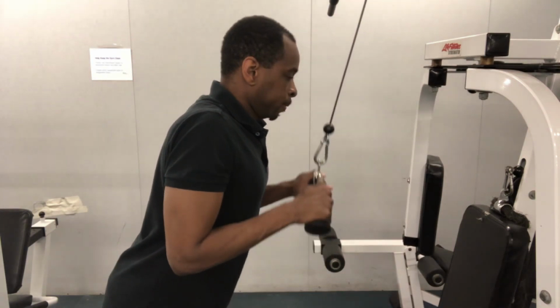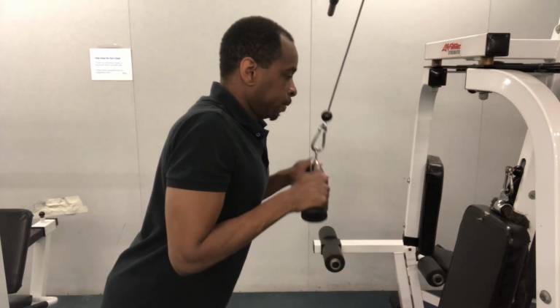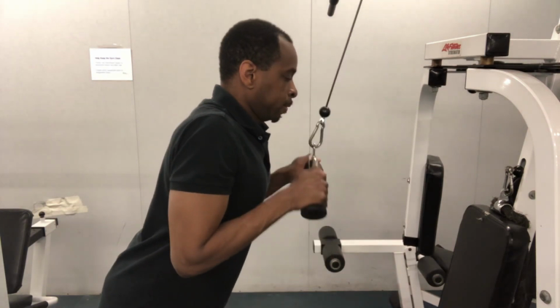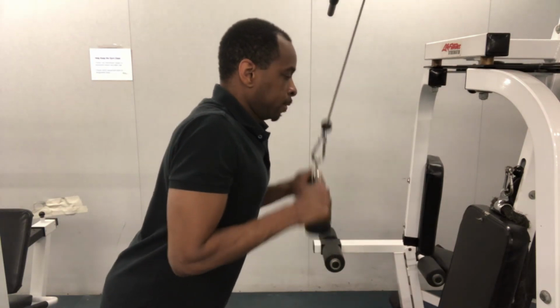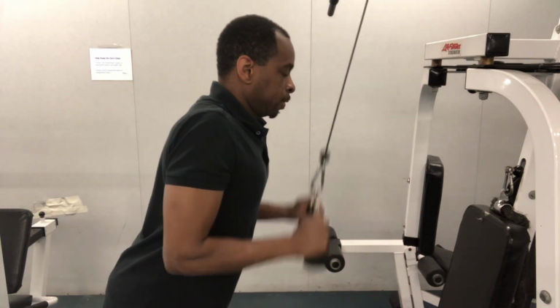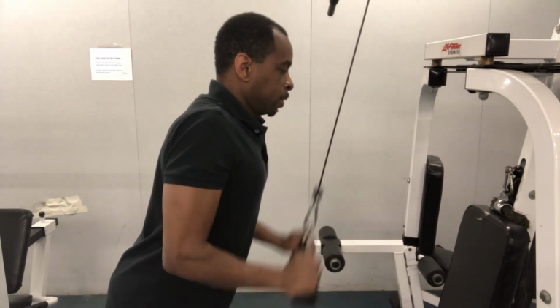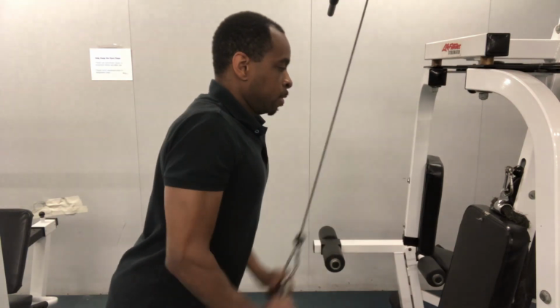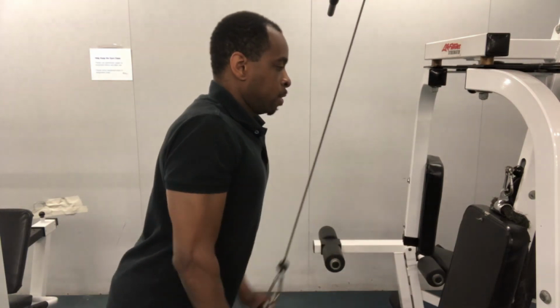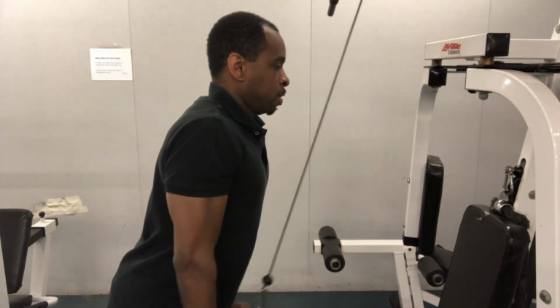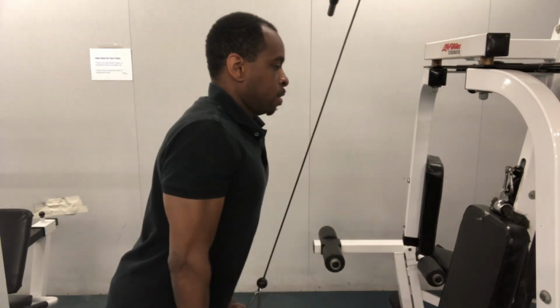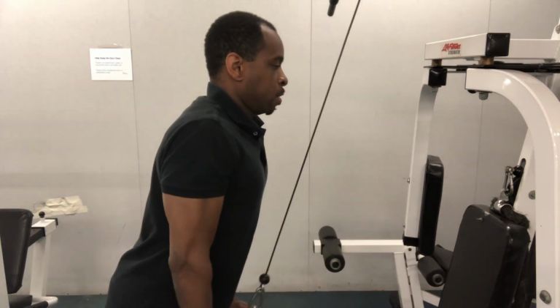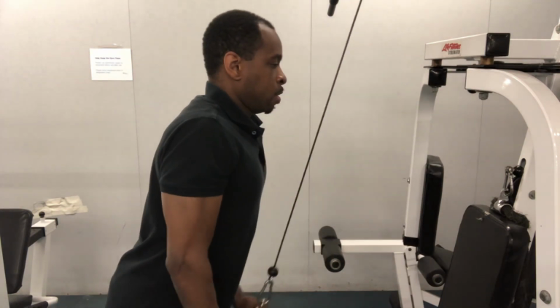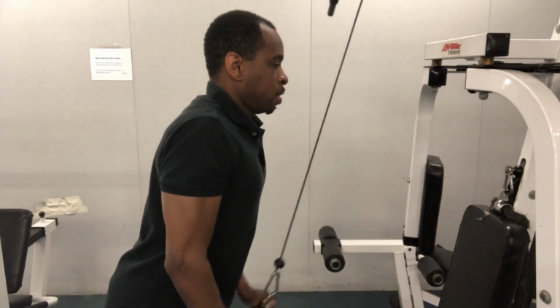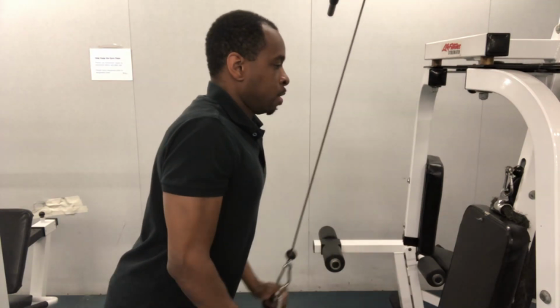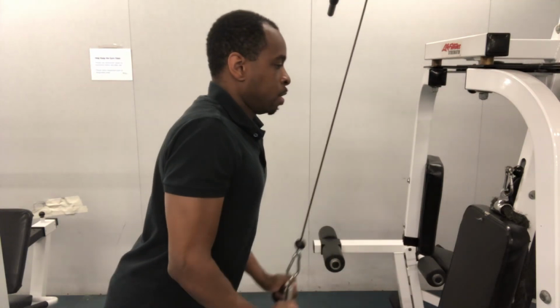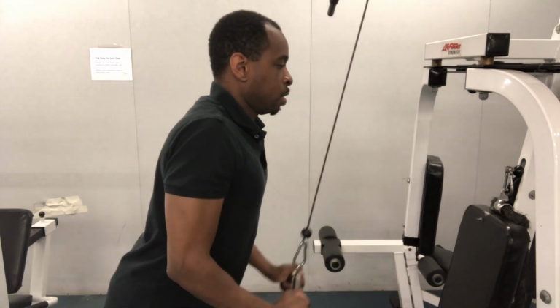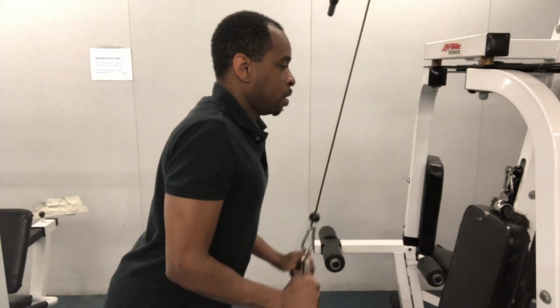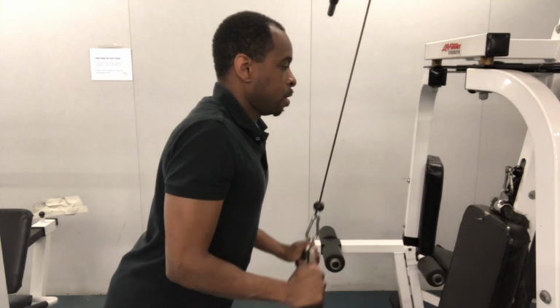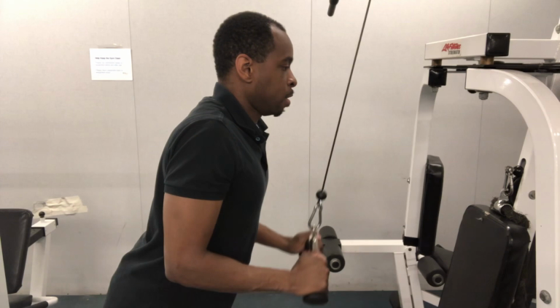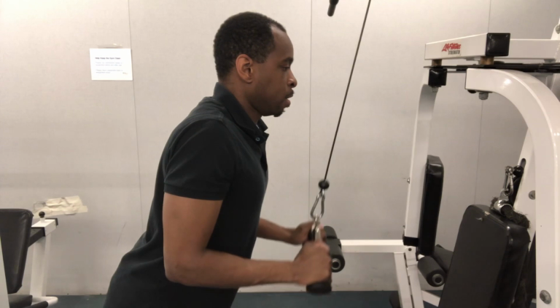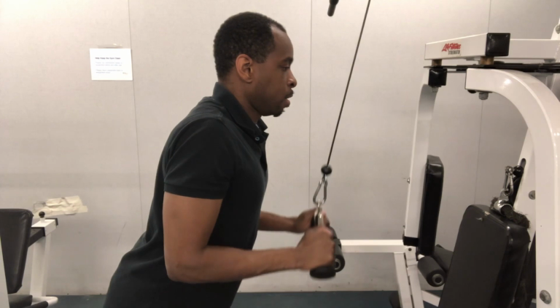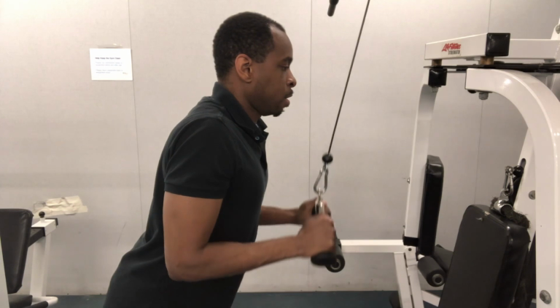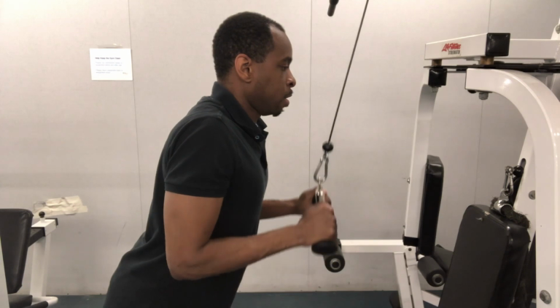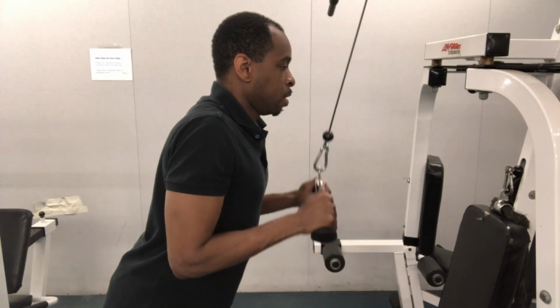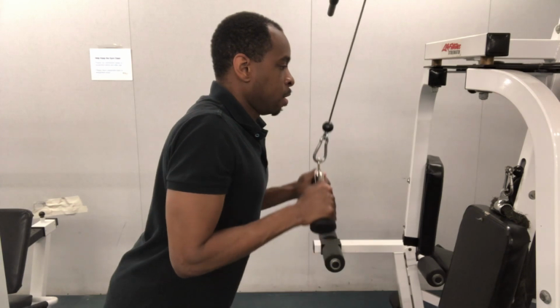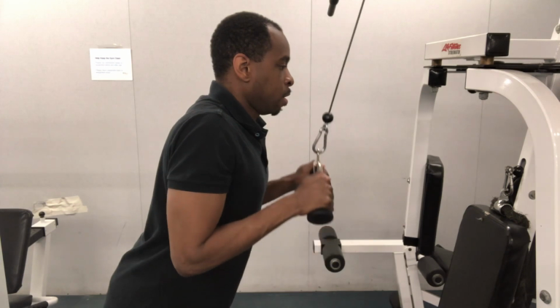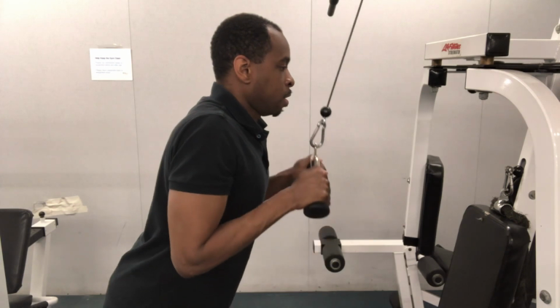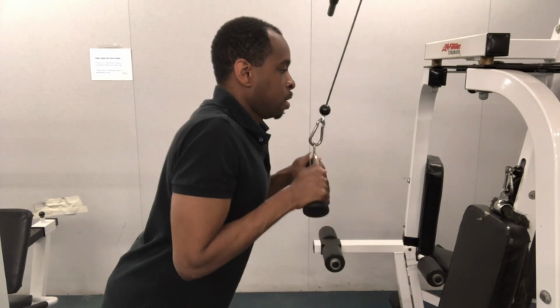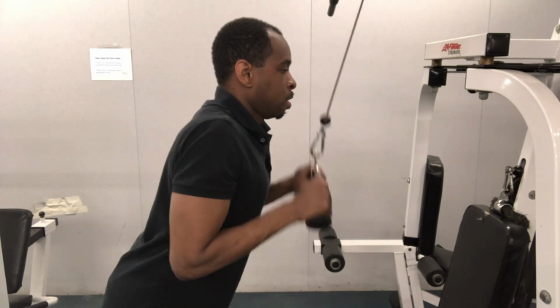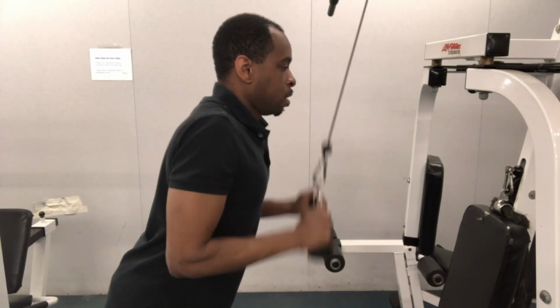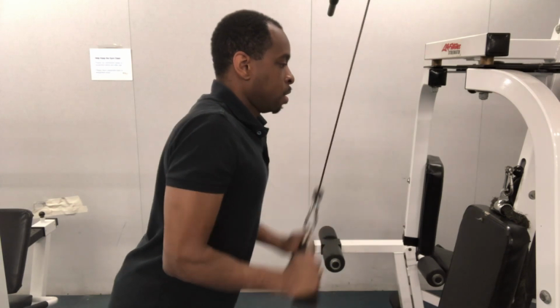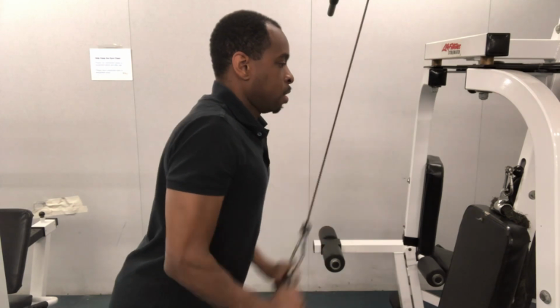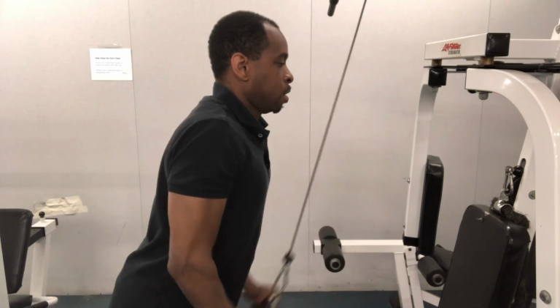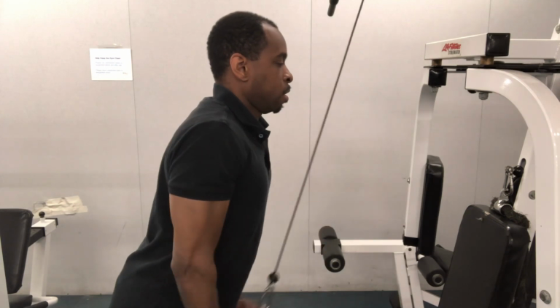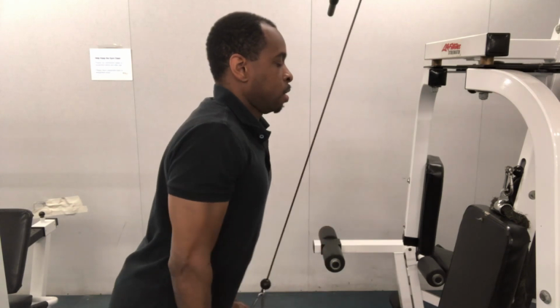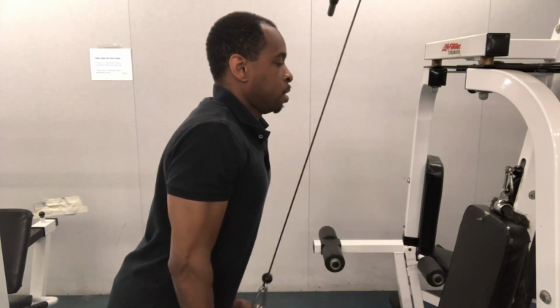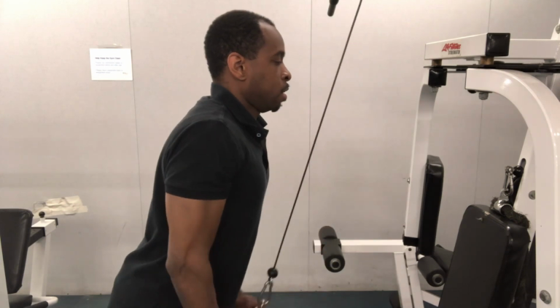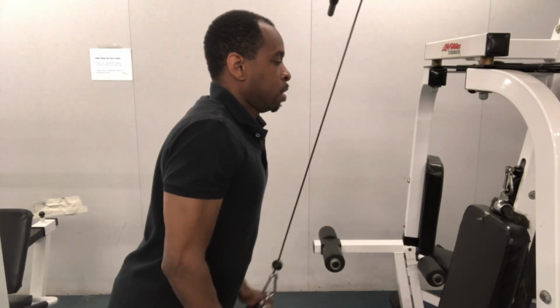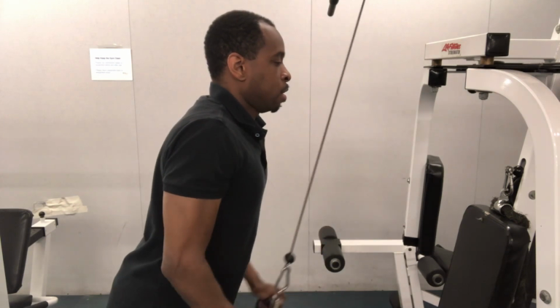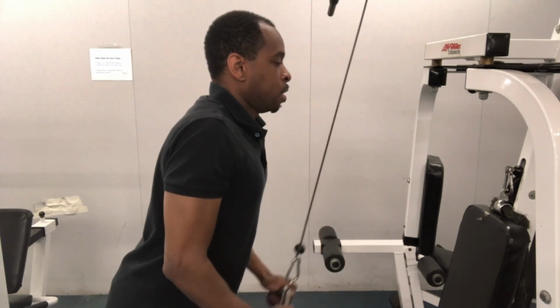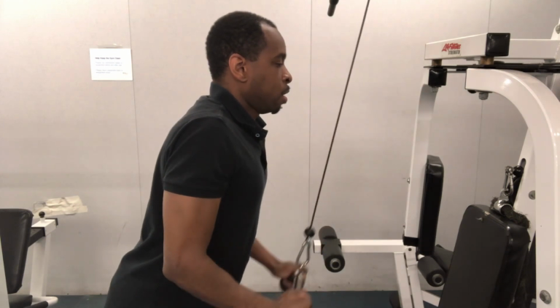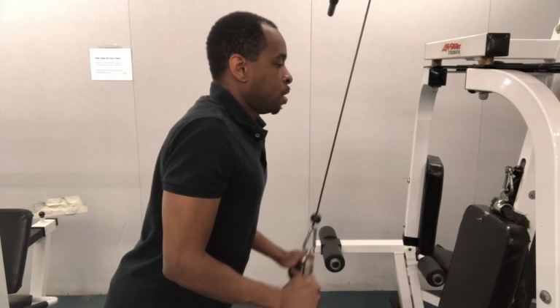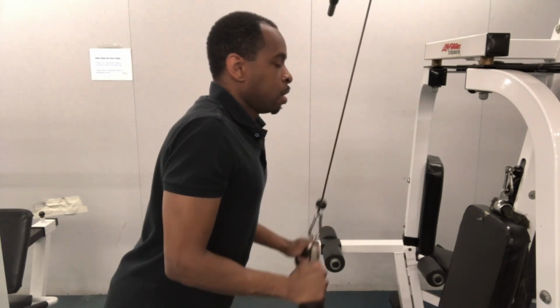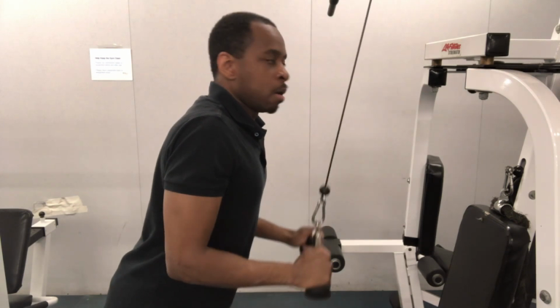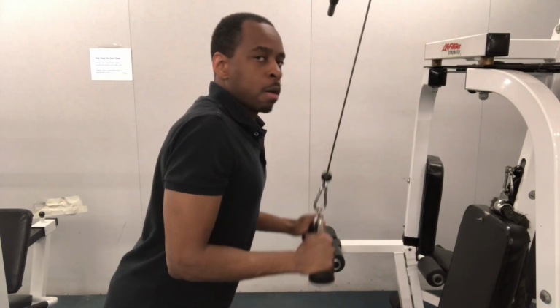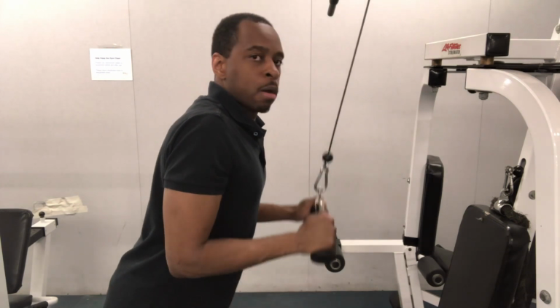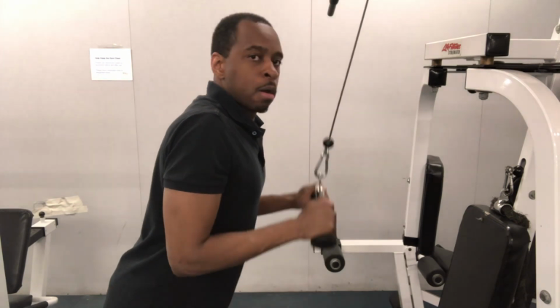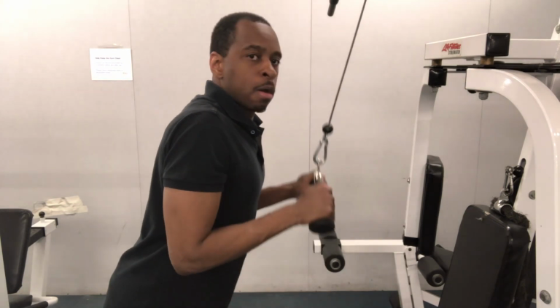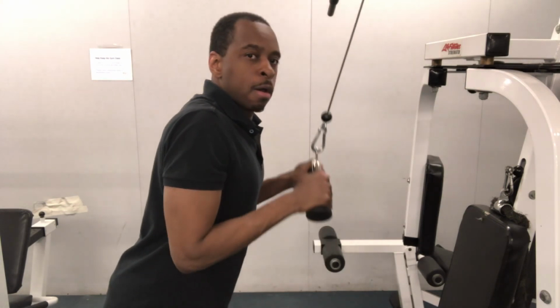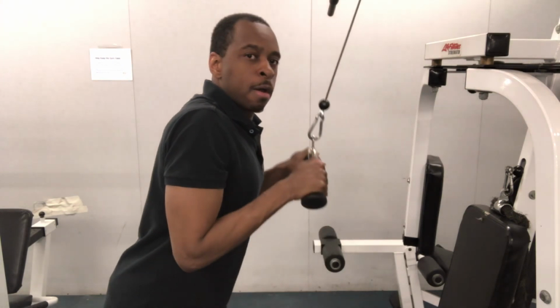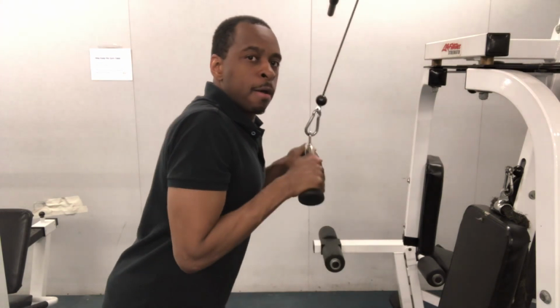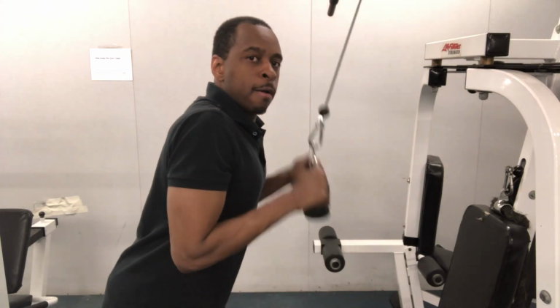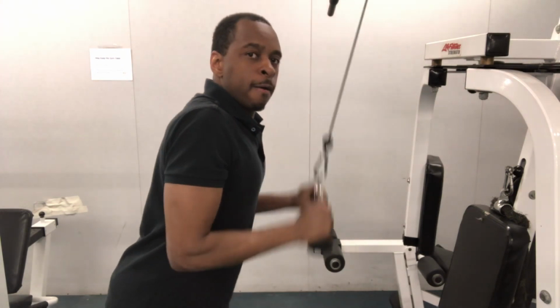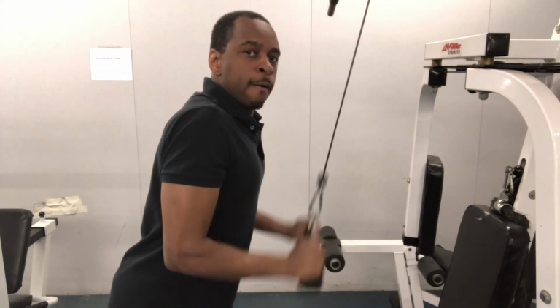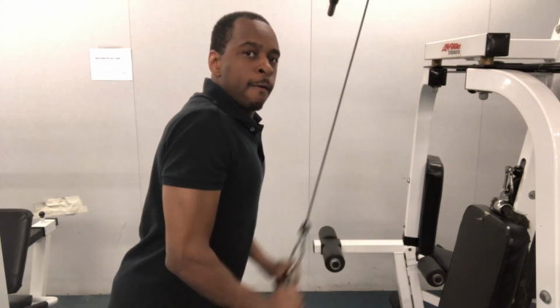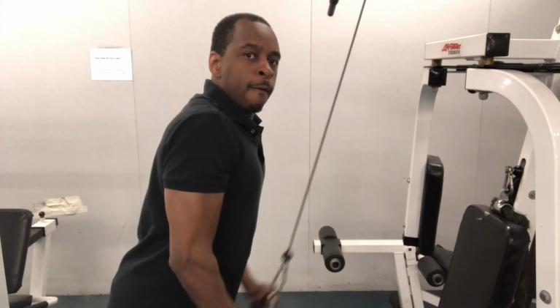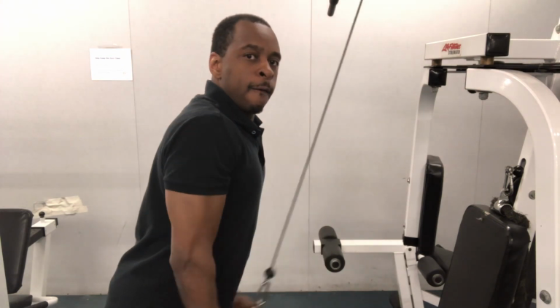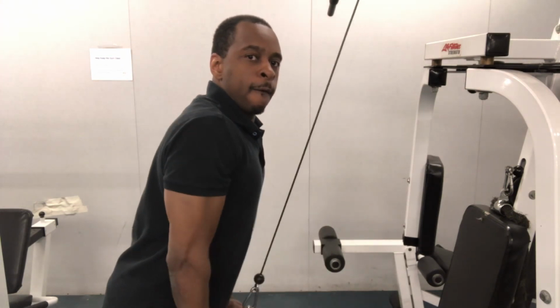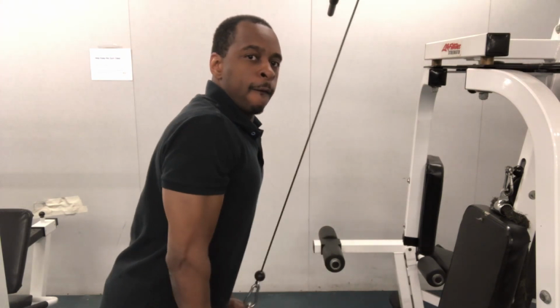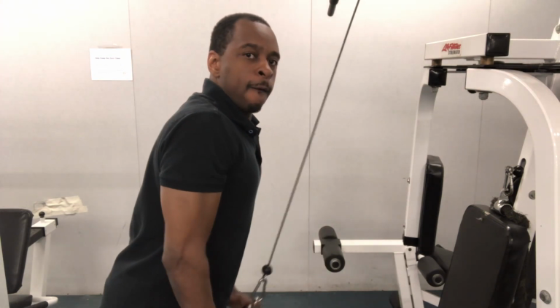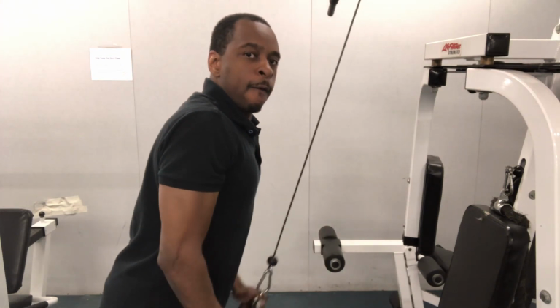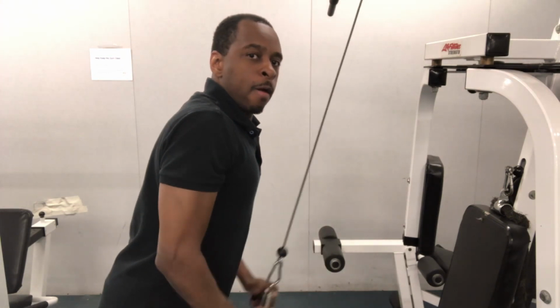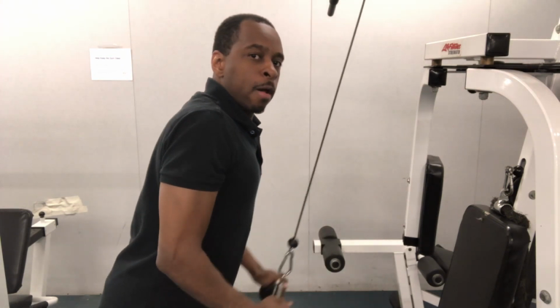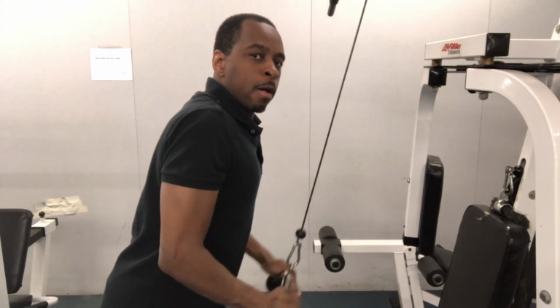You can choose a weight that works best for you, and you can try 3 sets of 10 or 3 sets of 12.